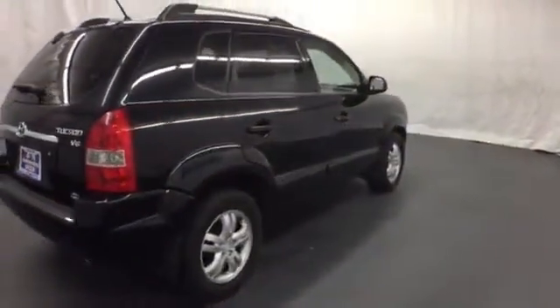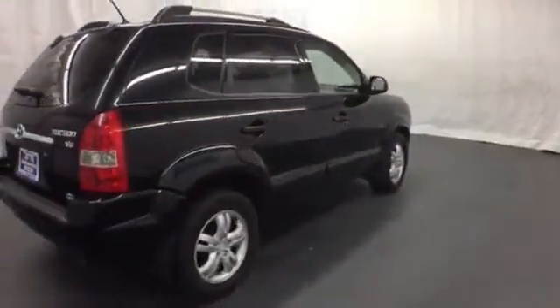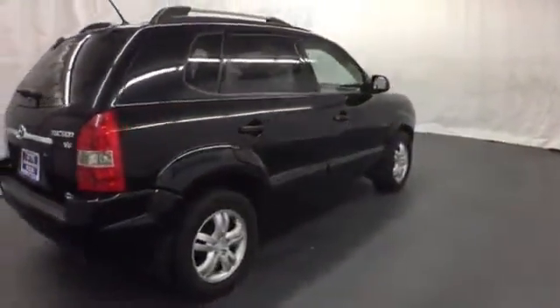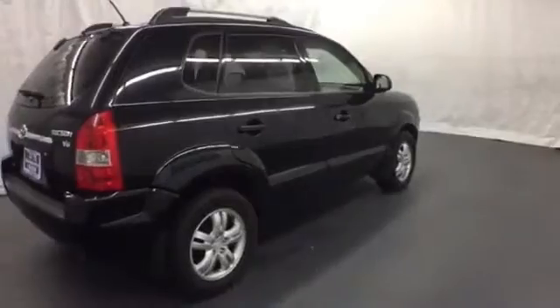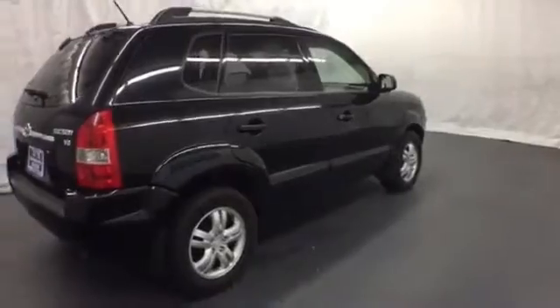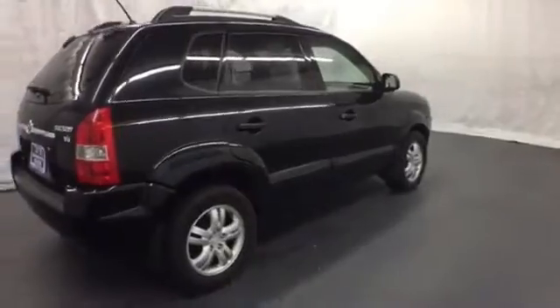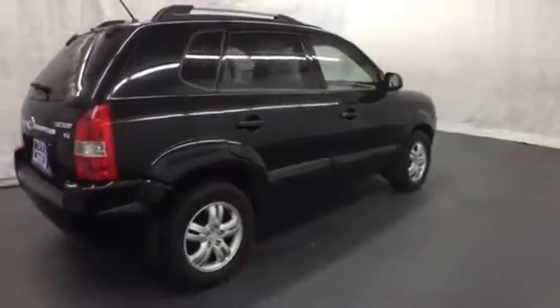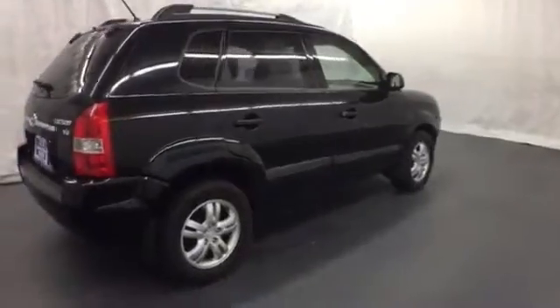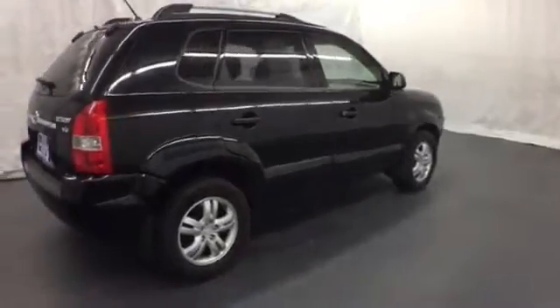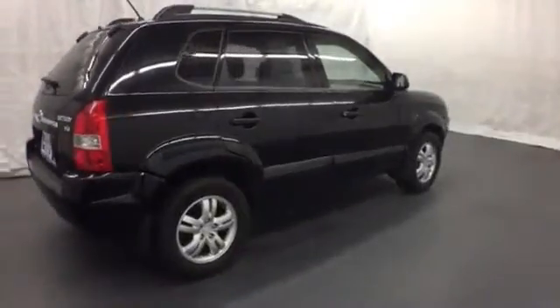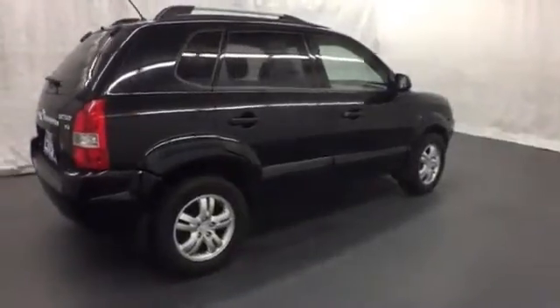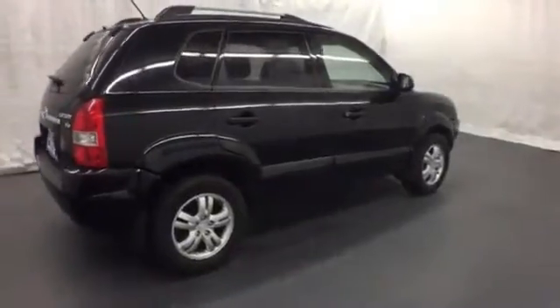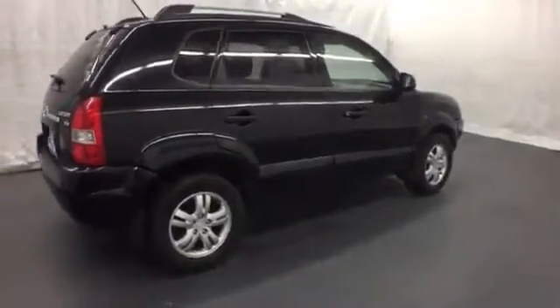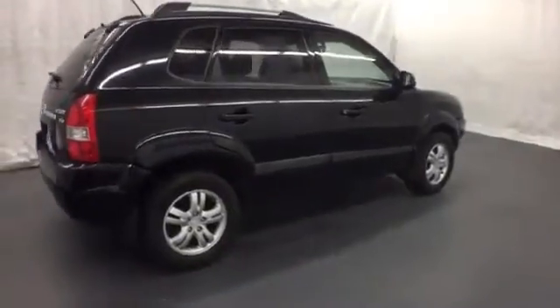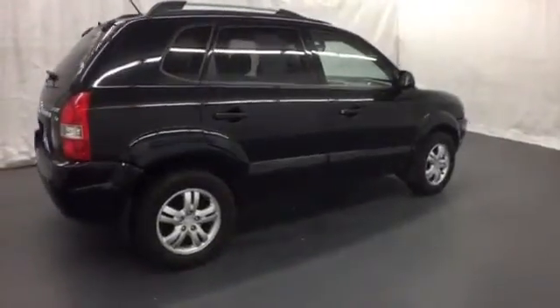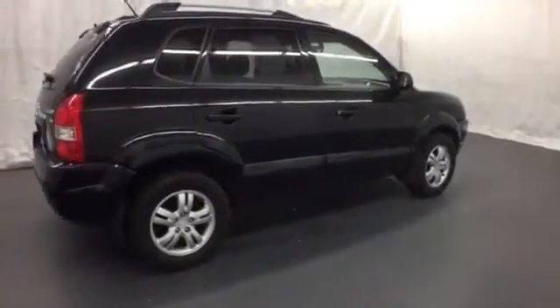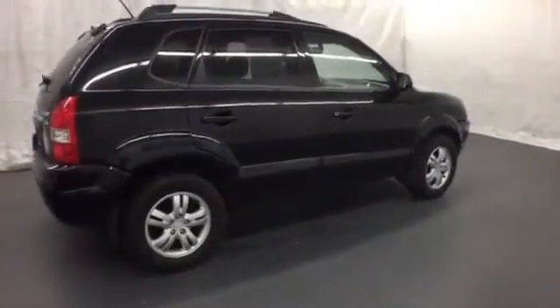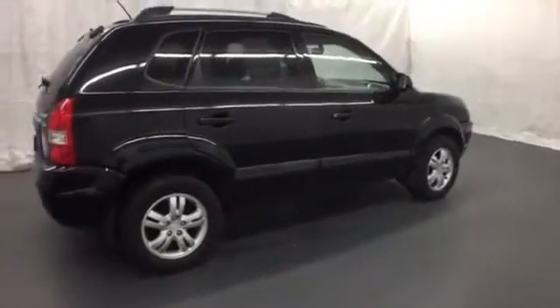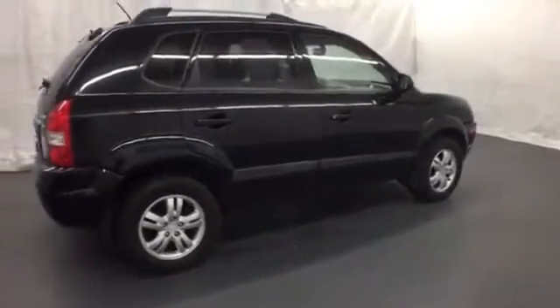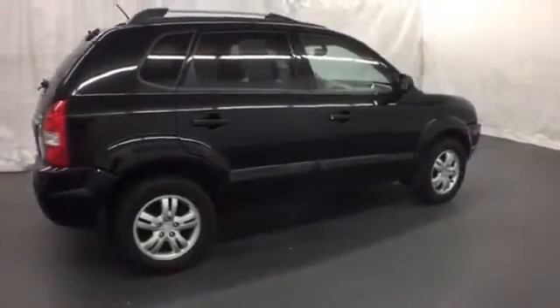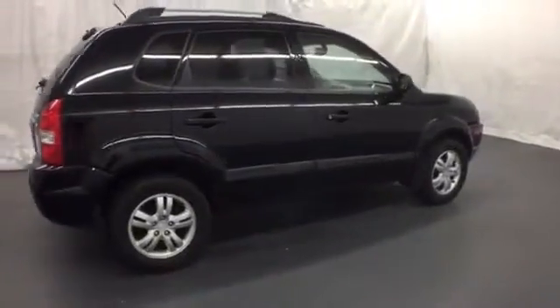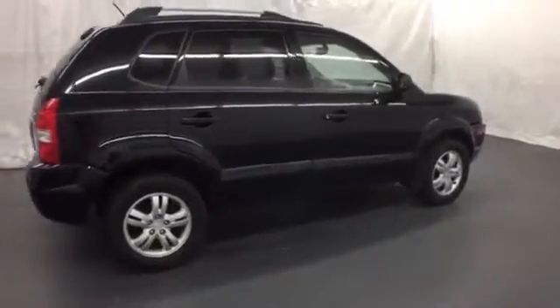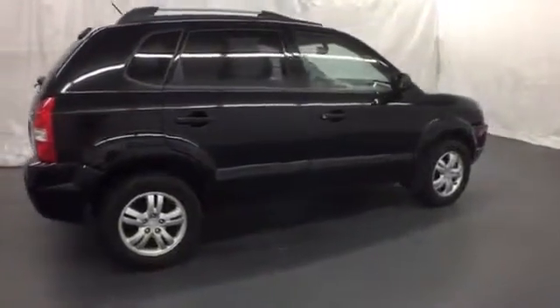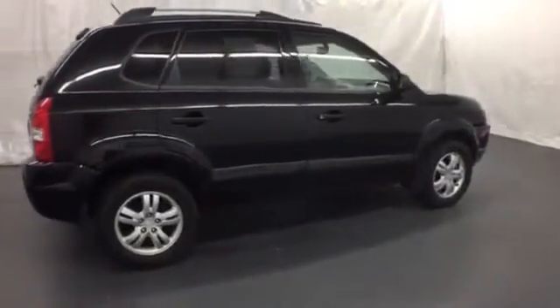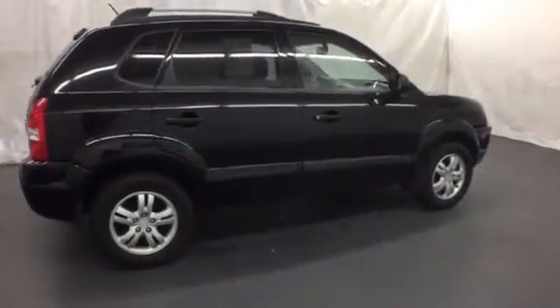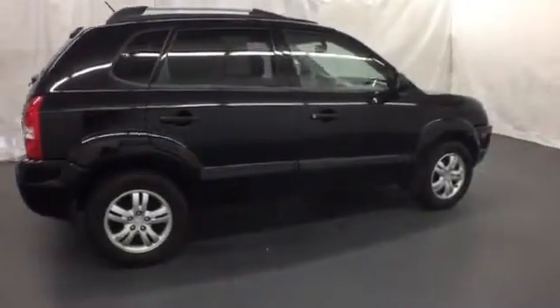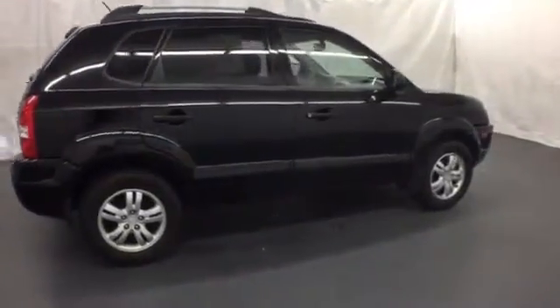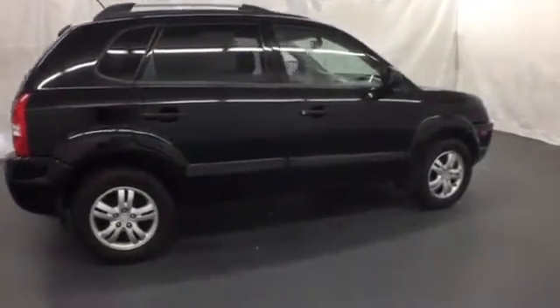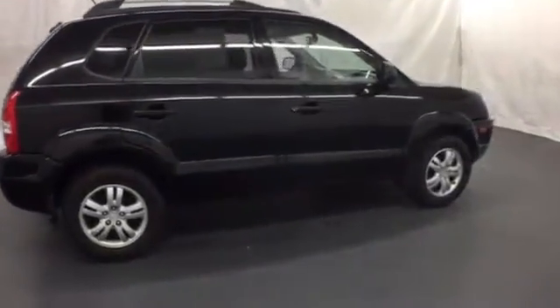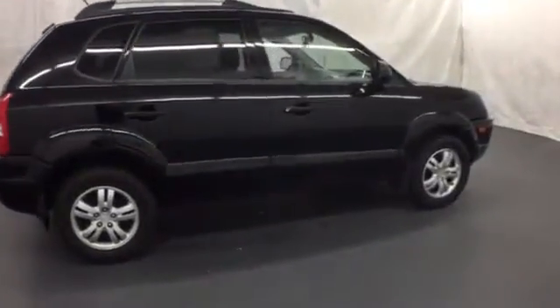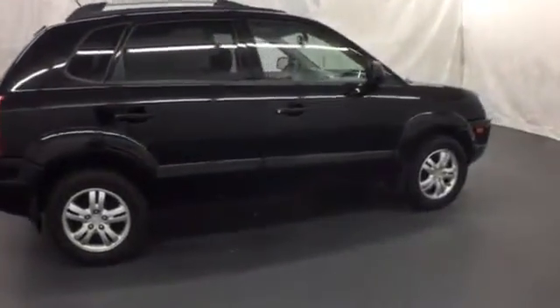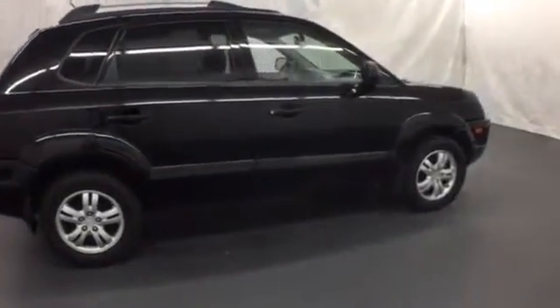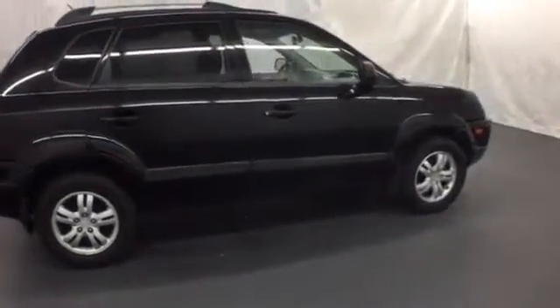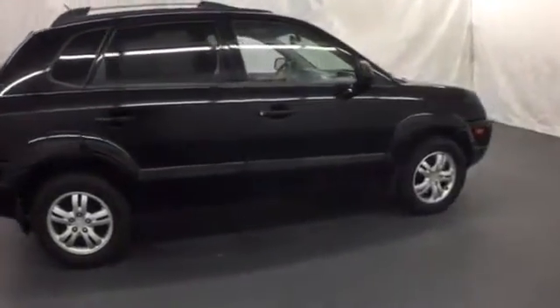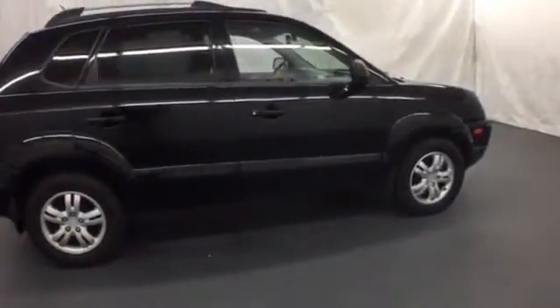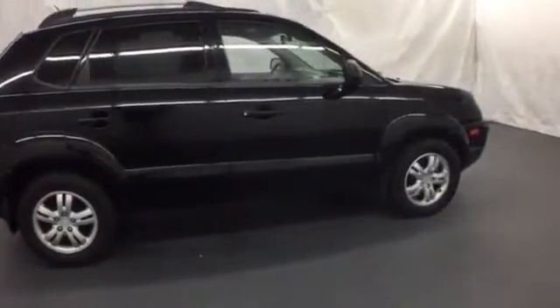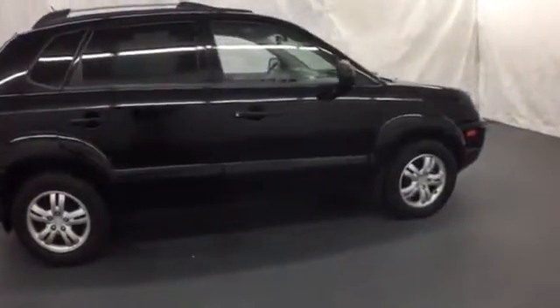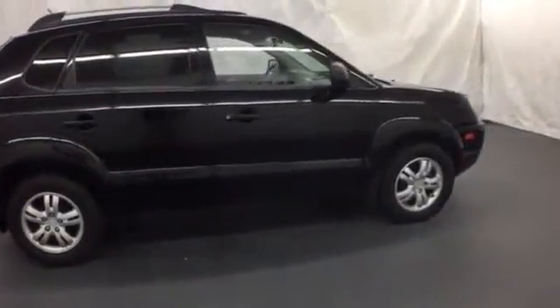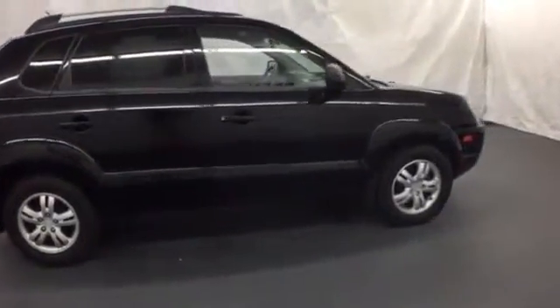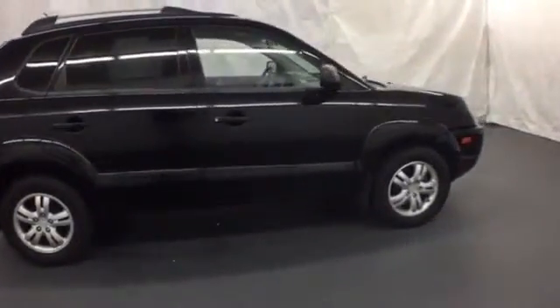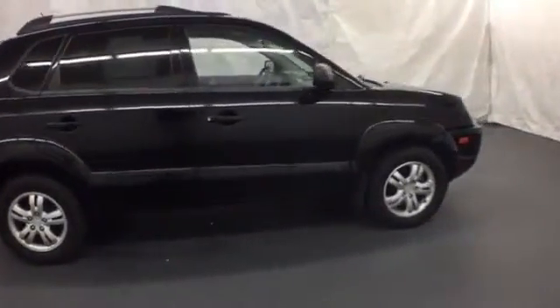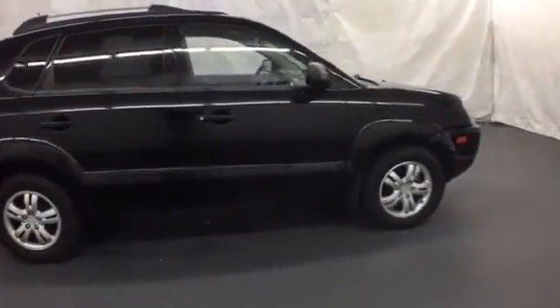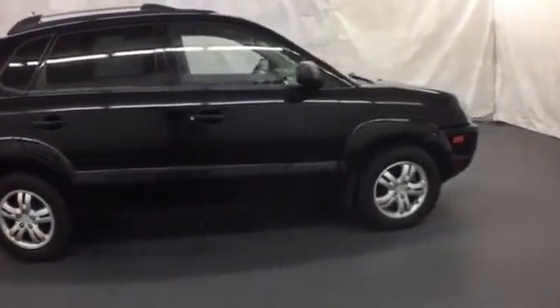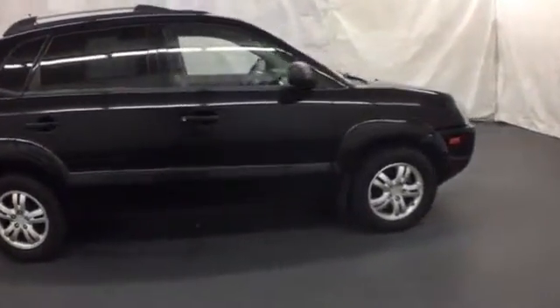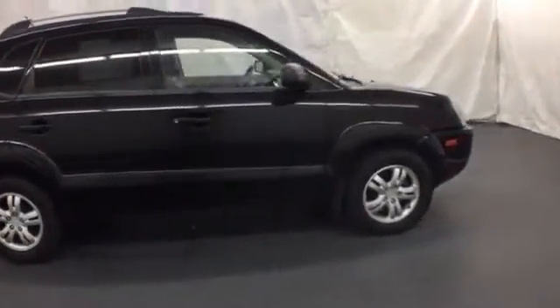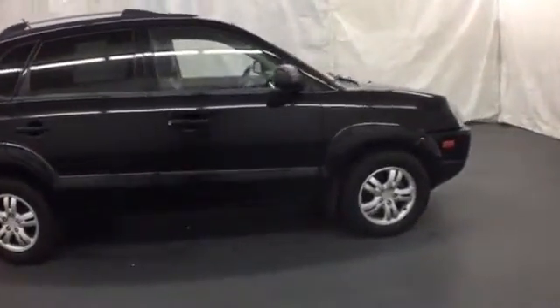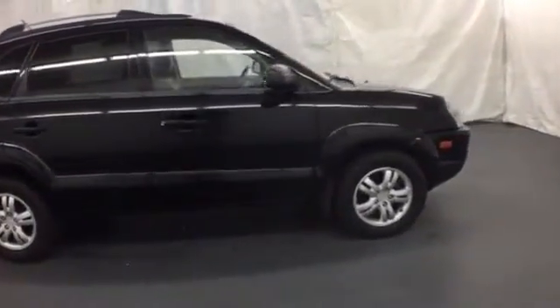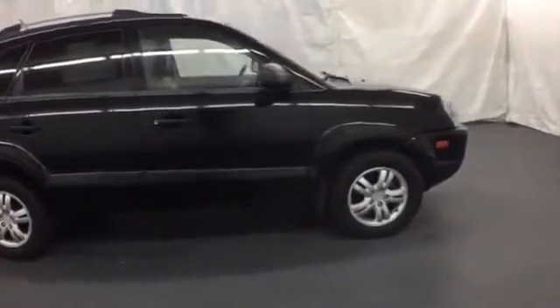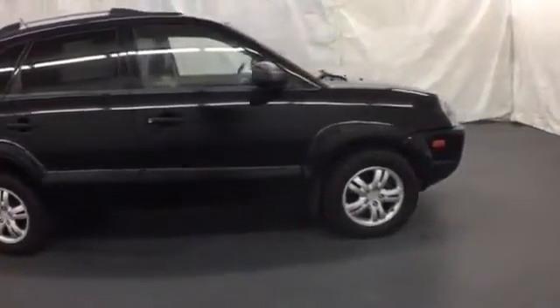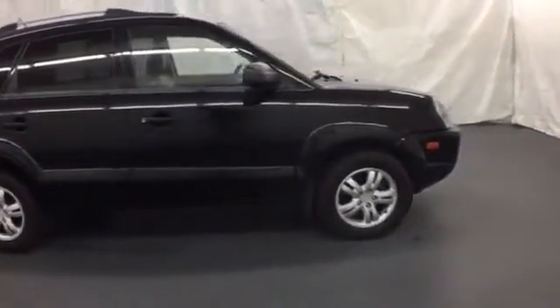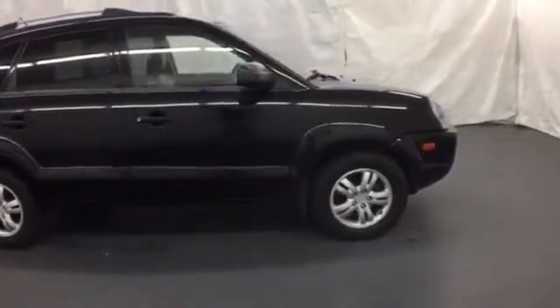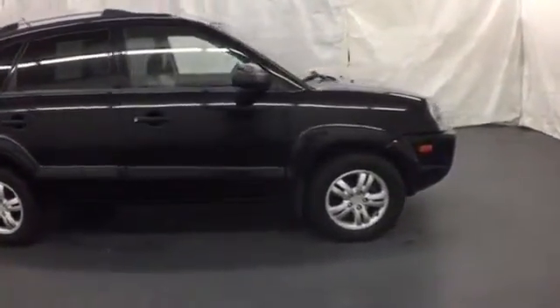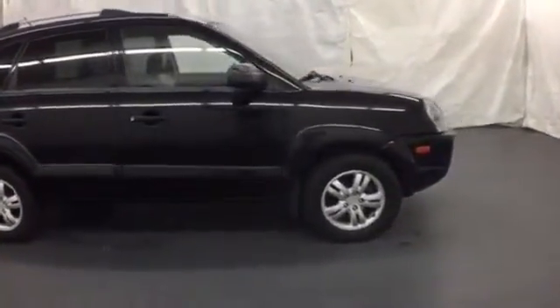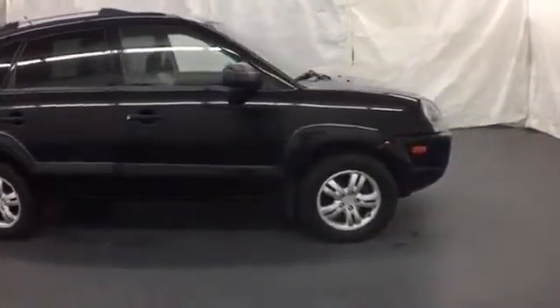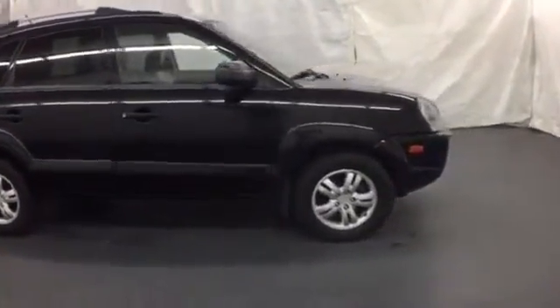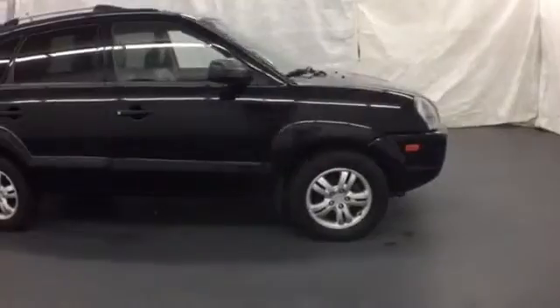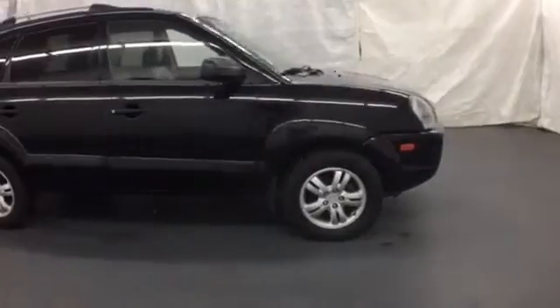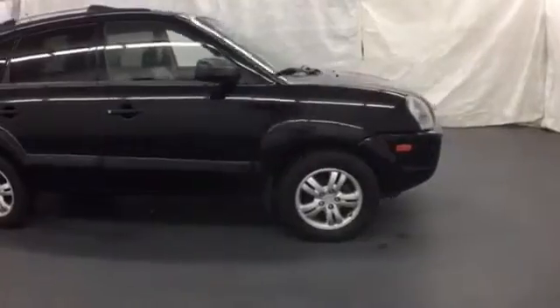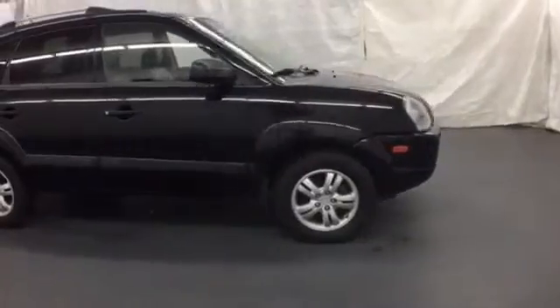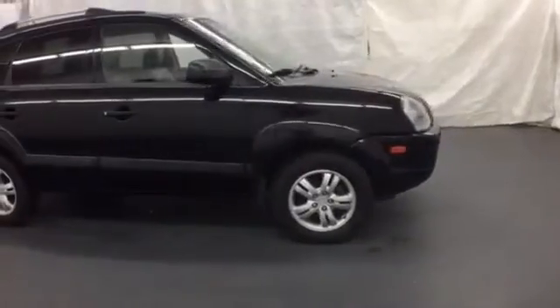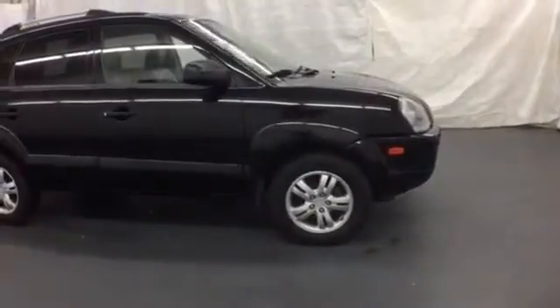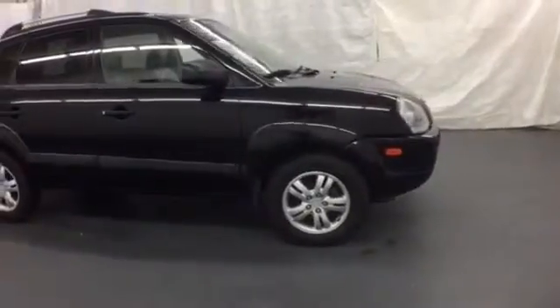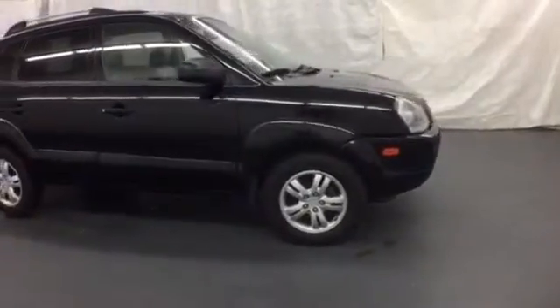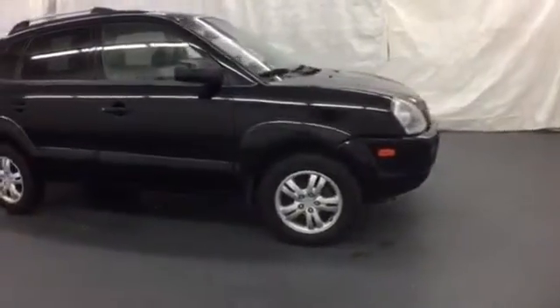With its roomy interior, fresh styling, and a long list of standard features, the Tucson is an extraordinary value.